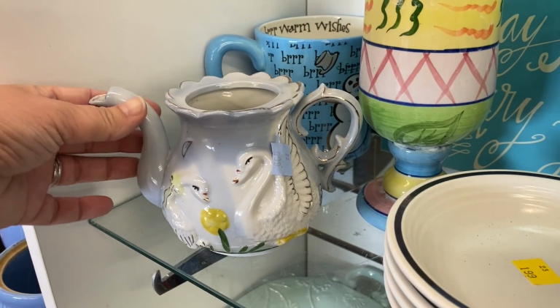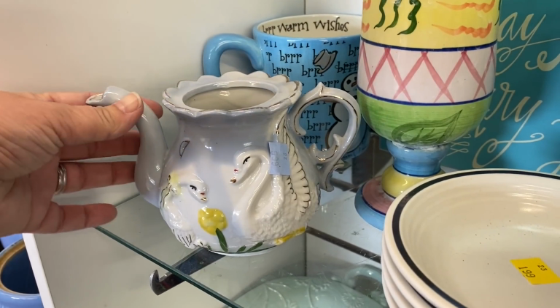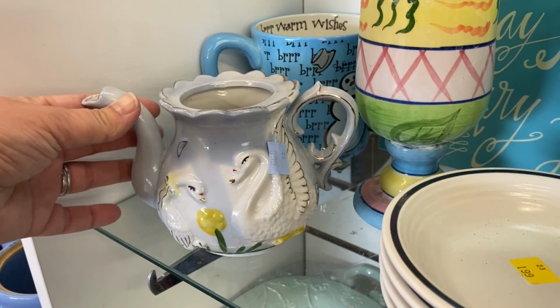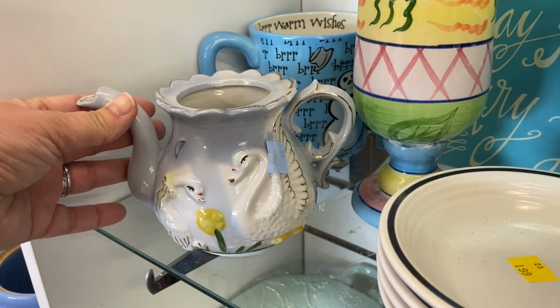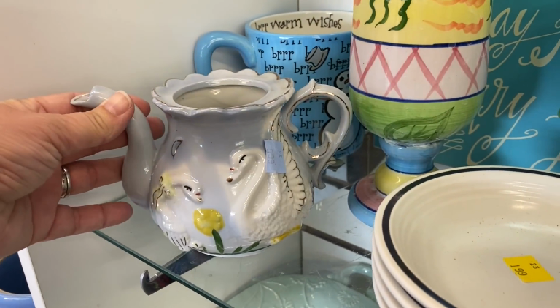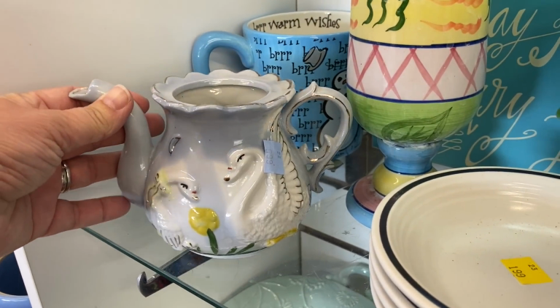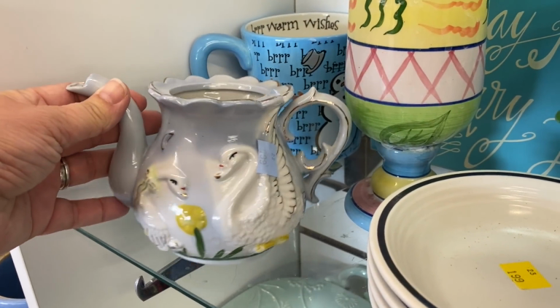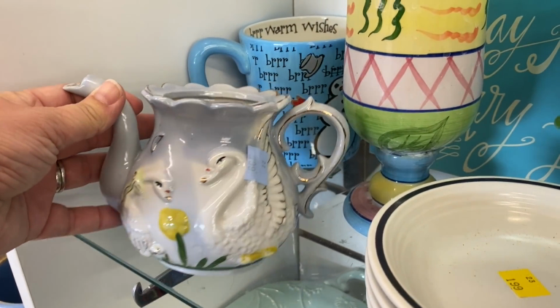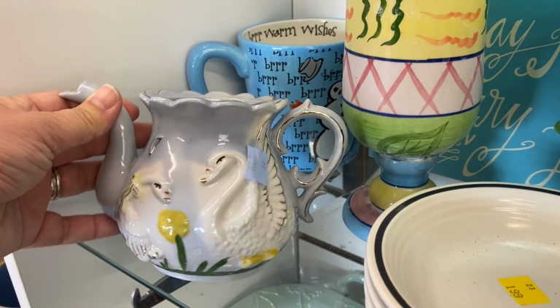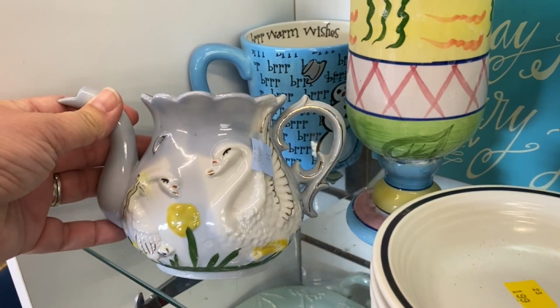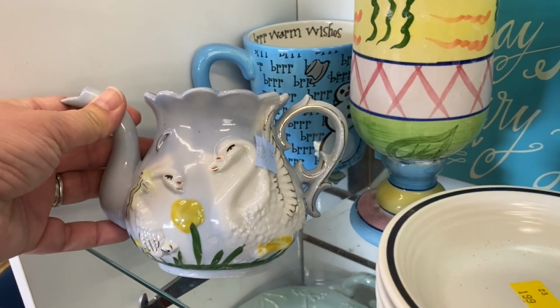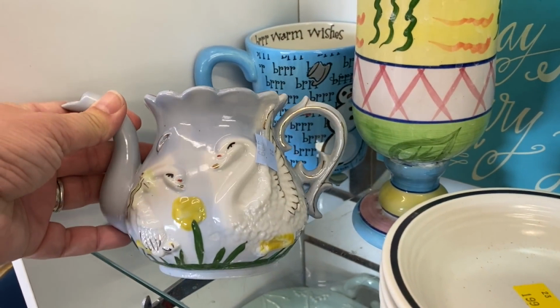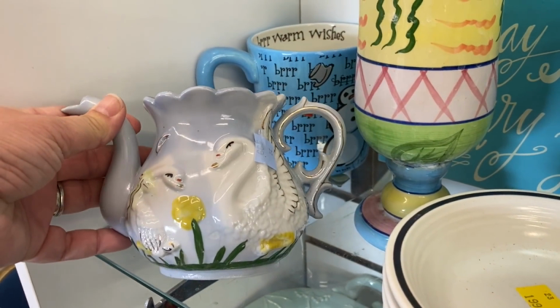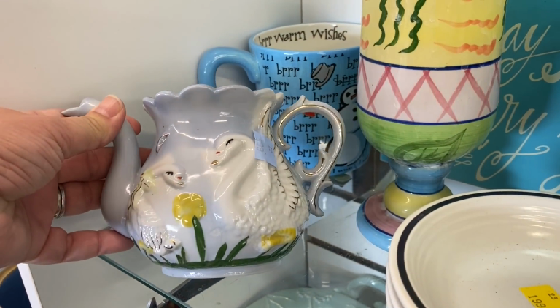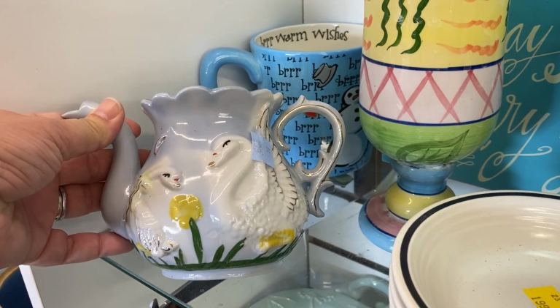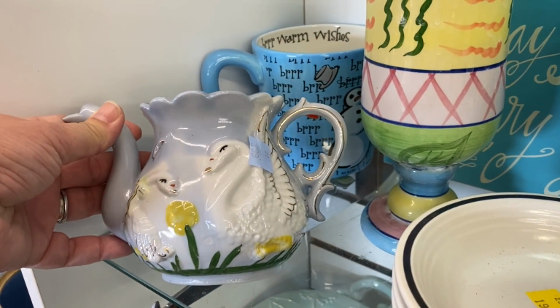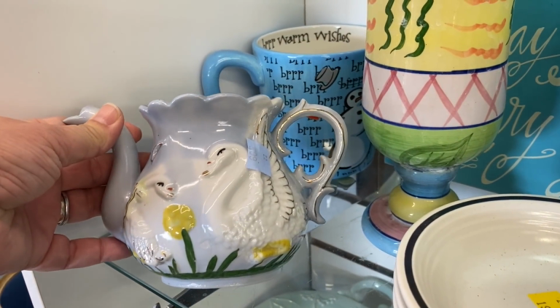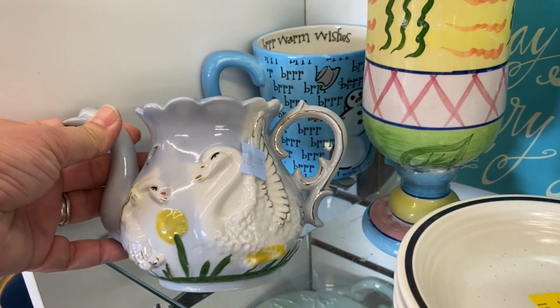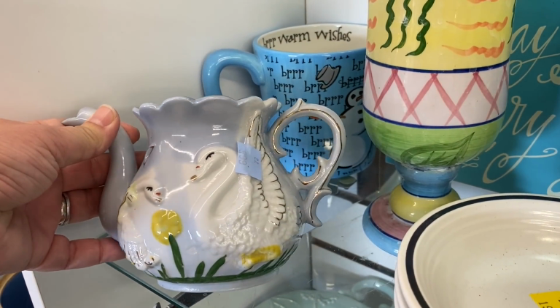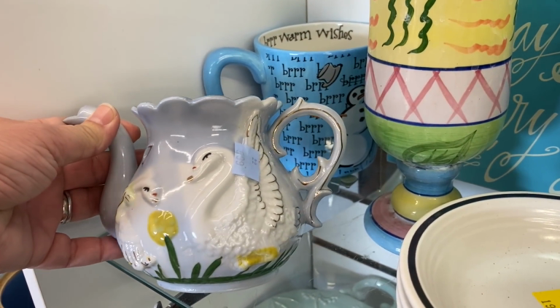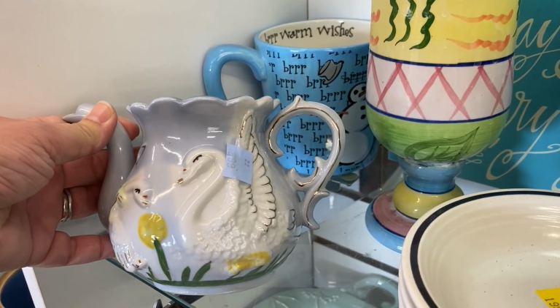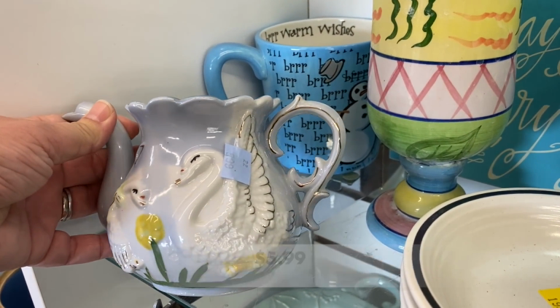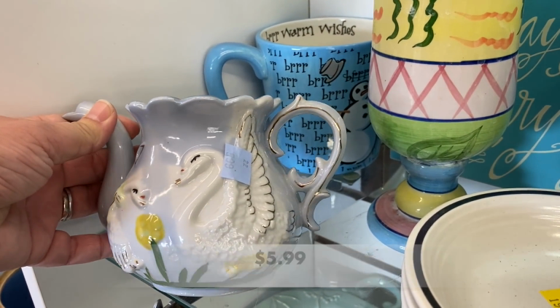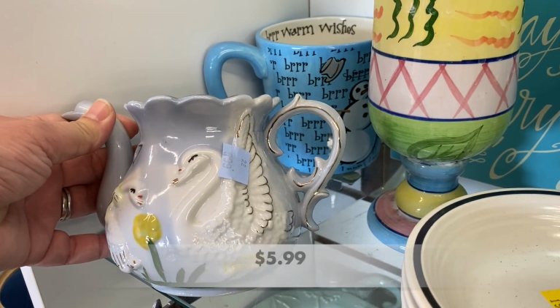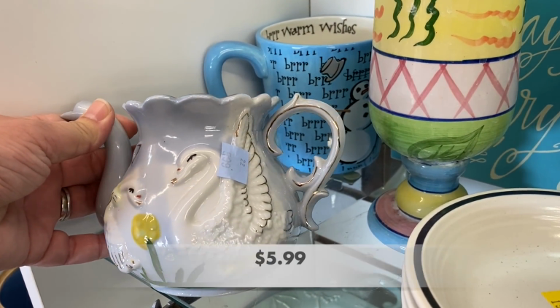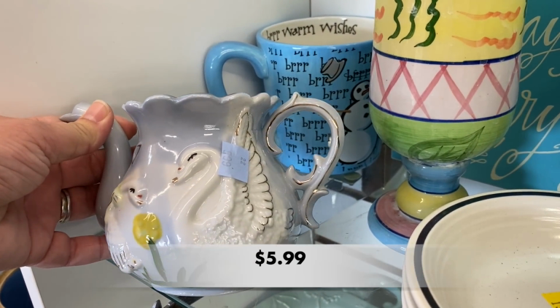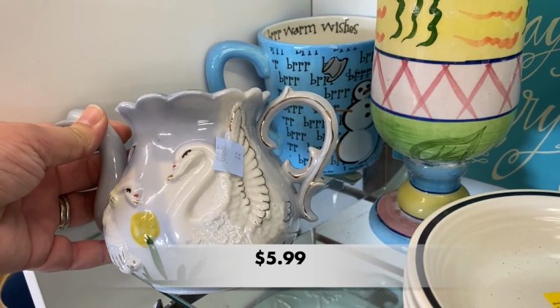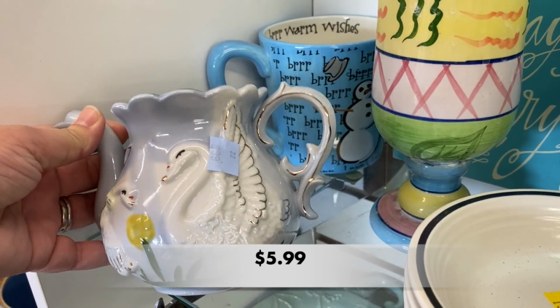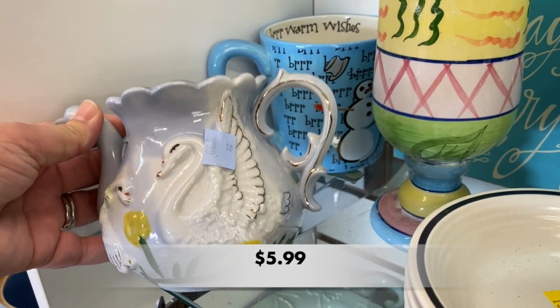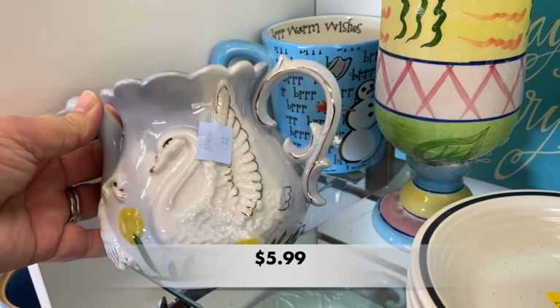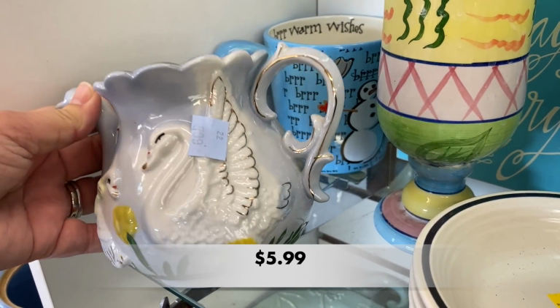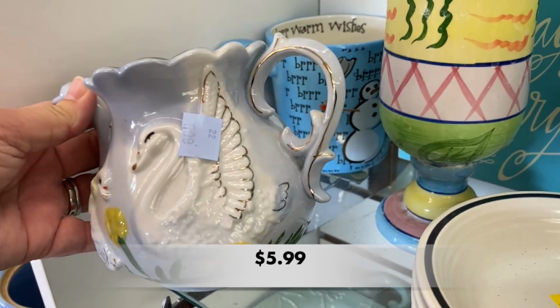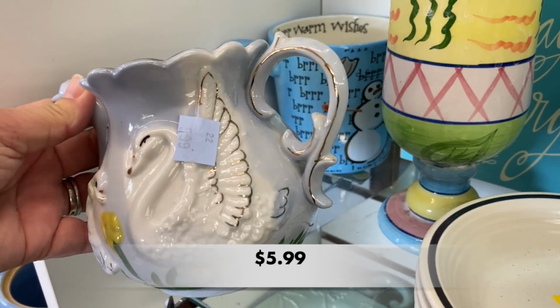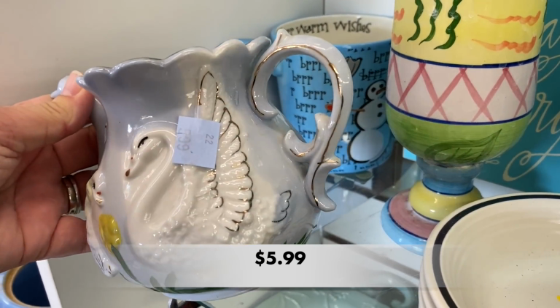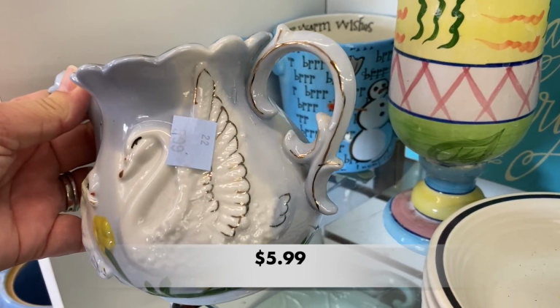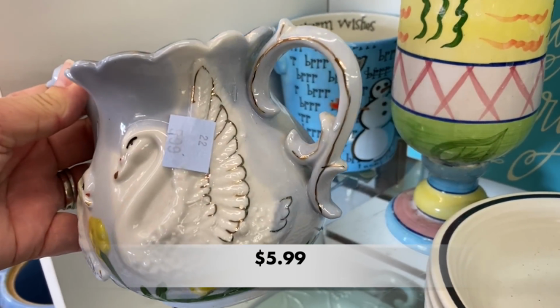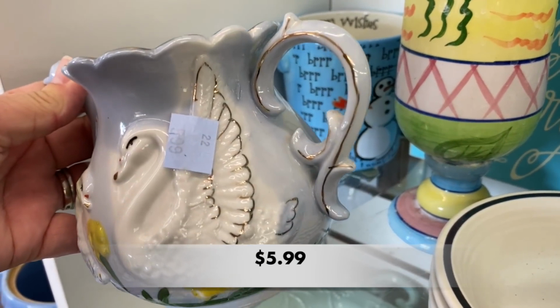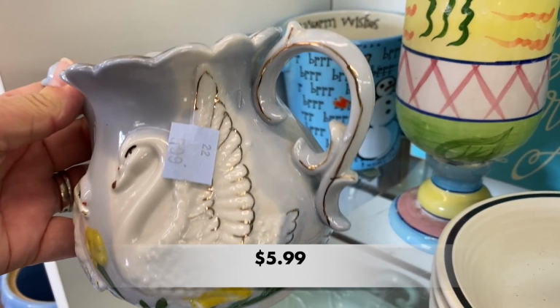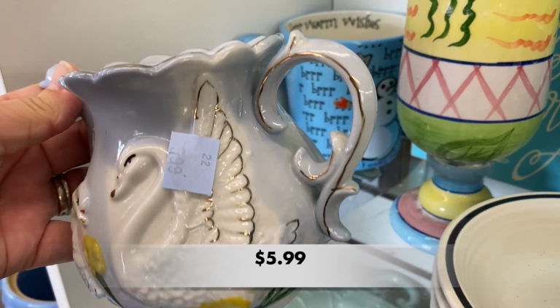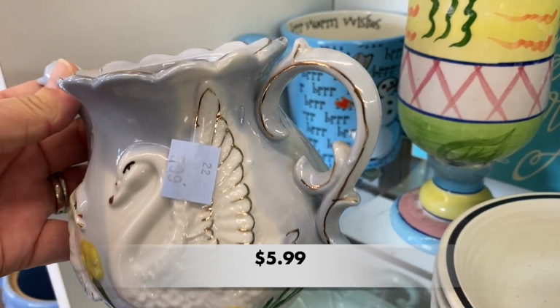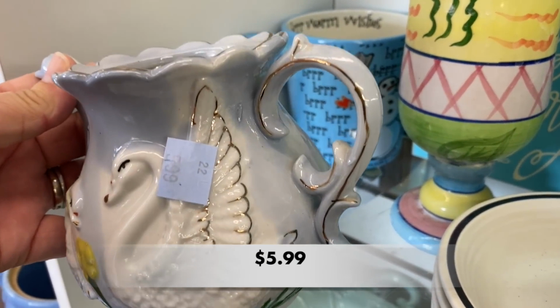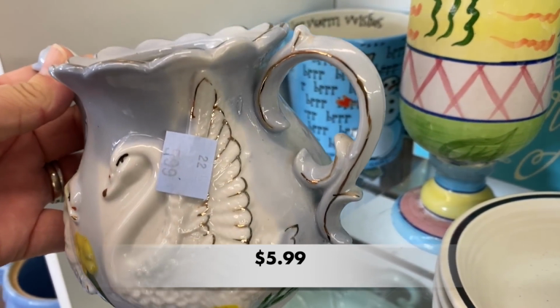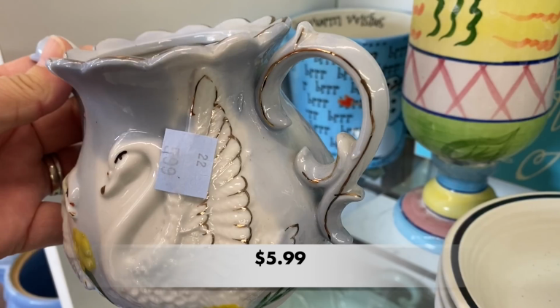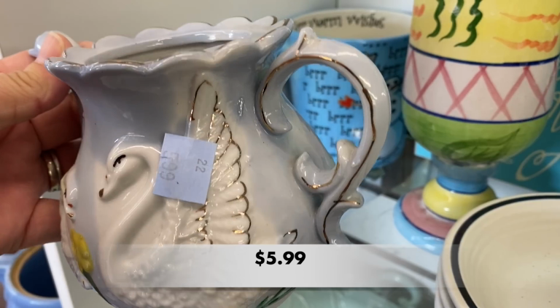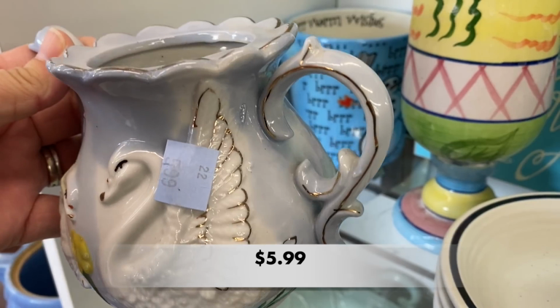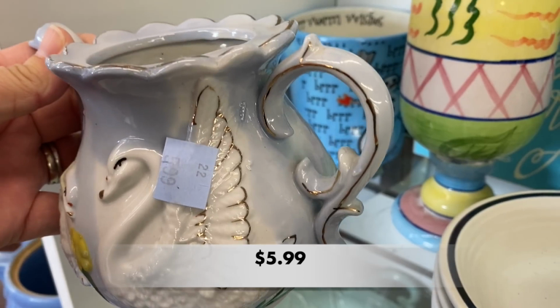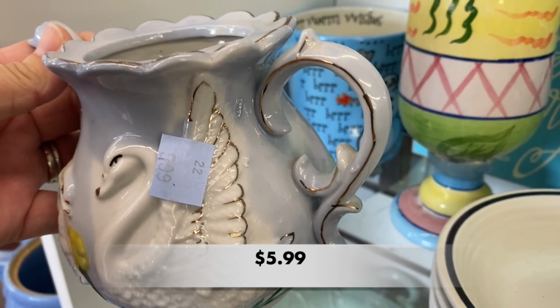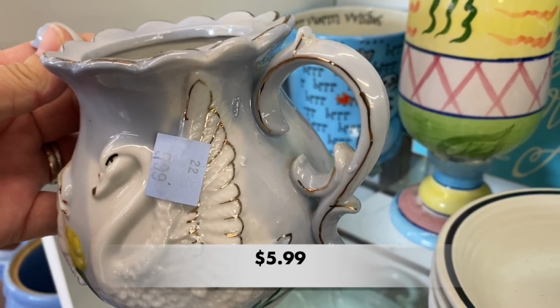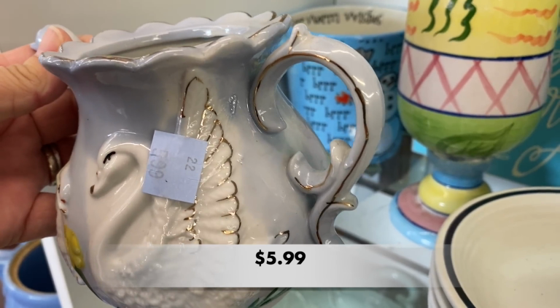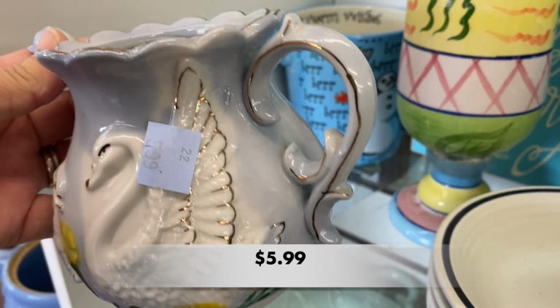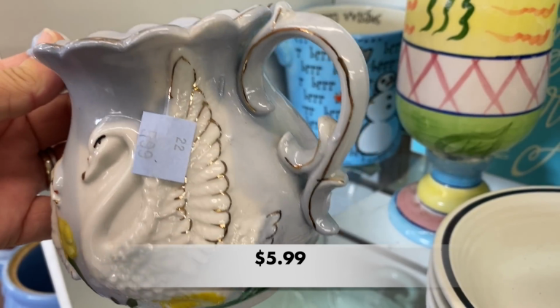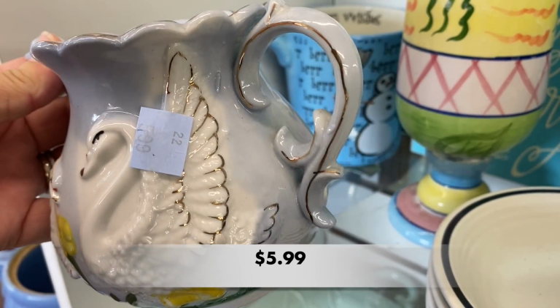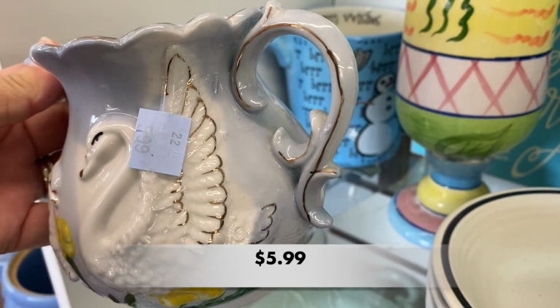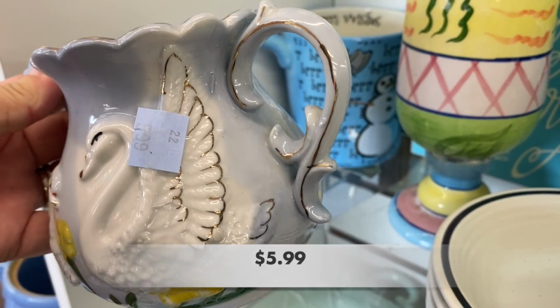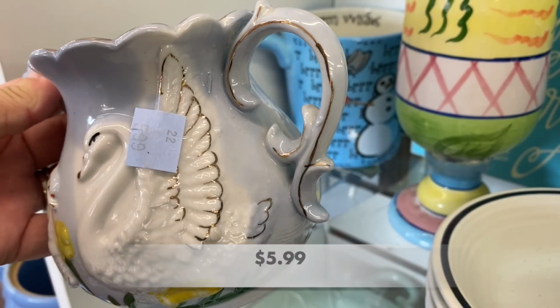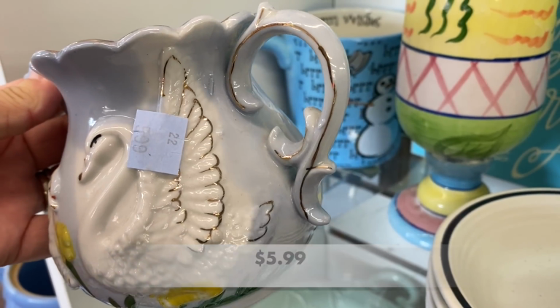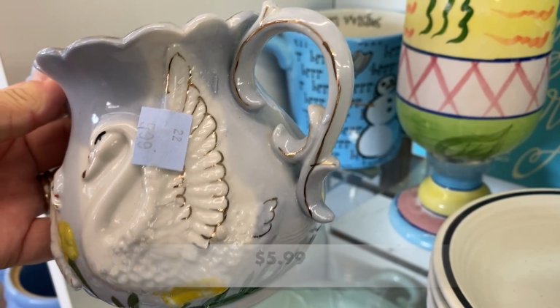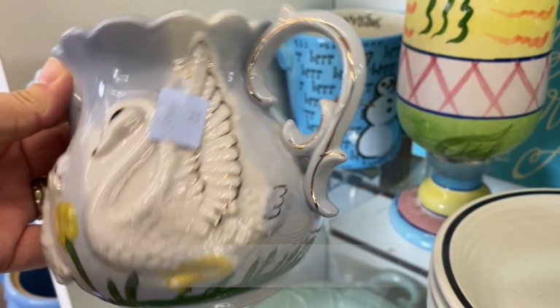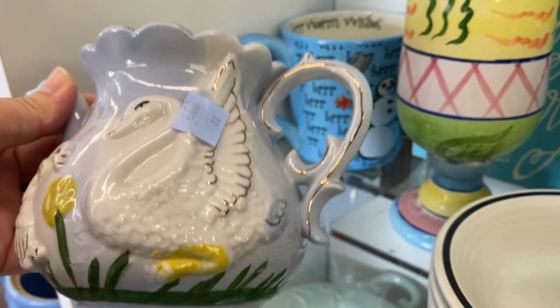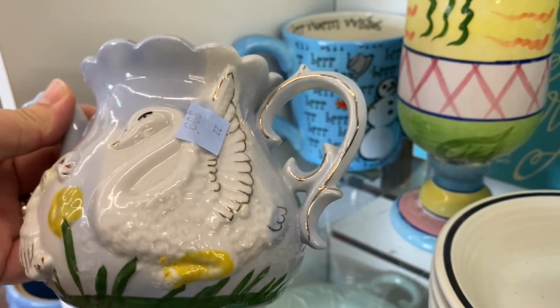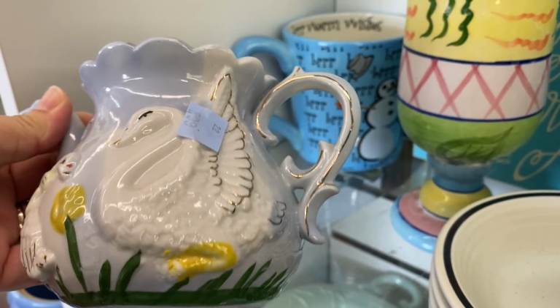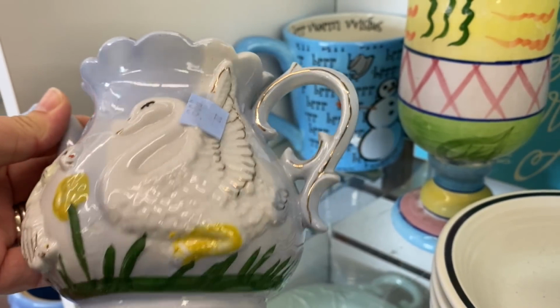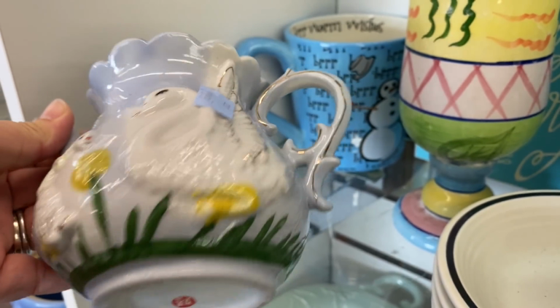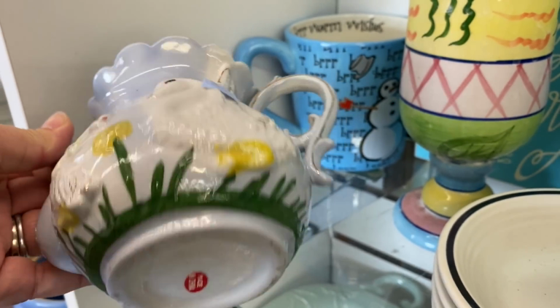This teapot was pretty with the swans, but it was missing its lid and it was $5.99.